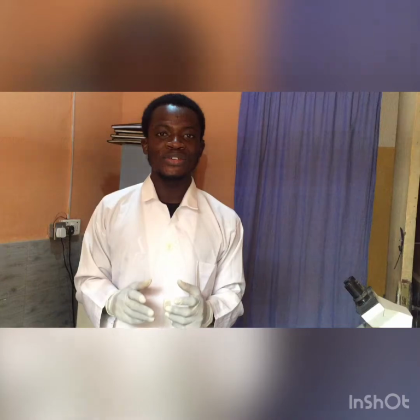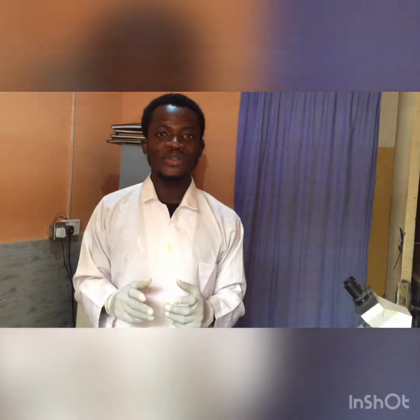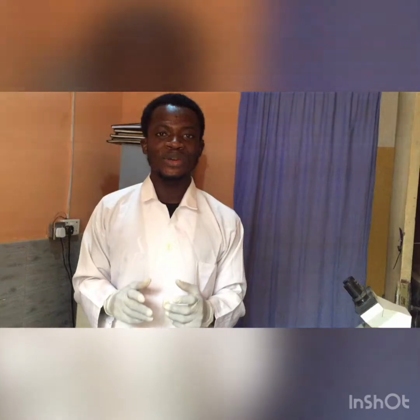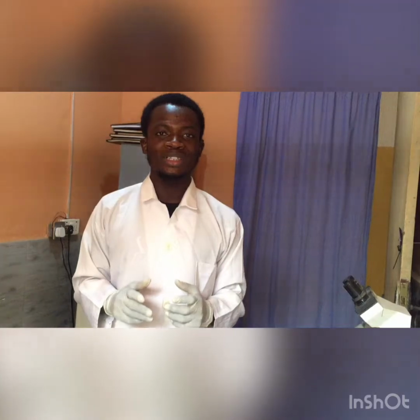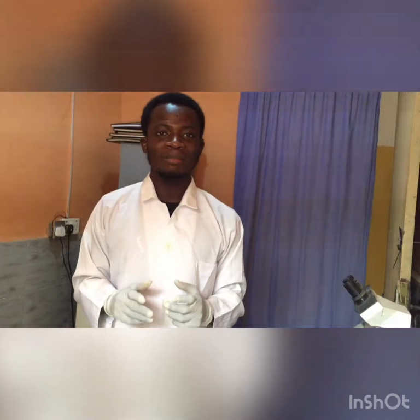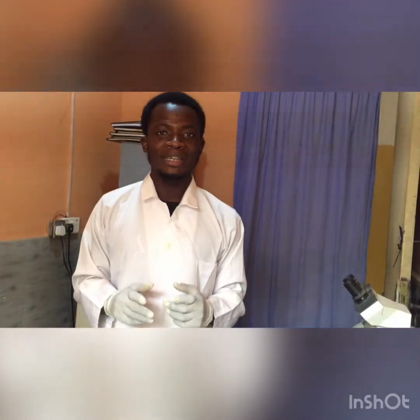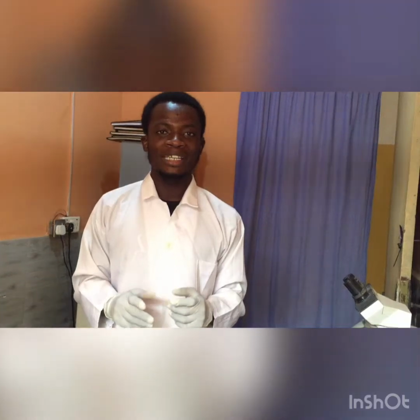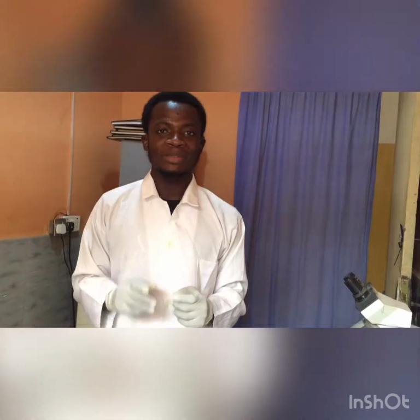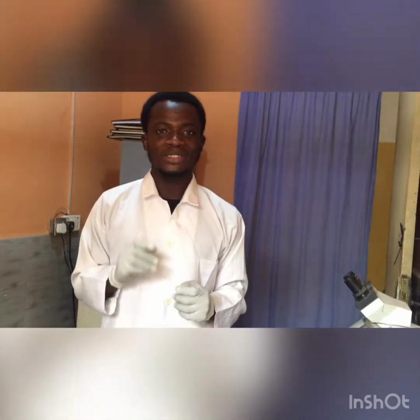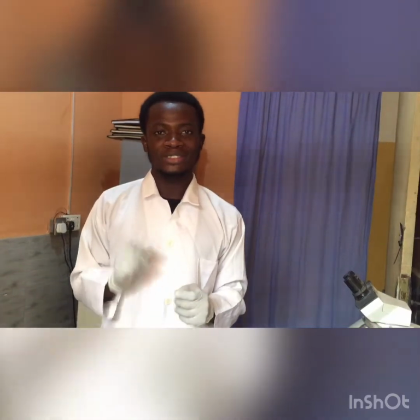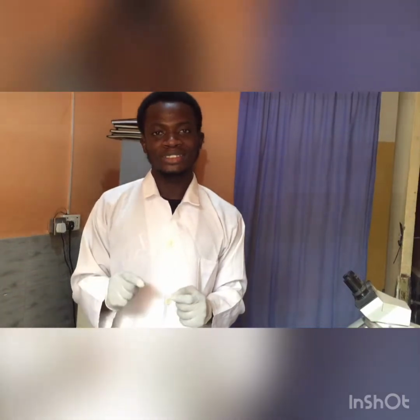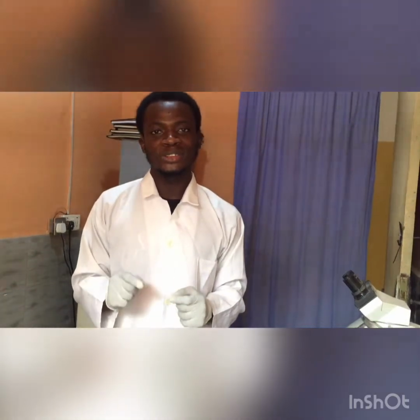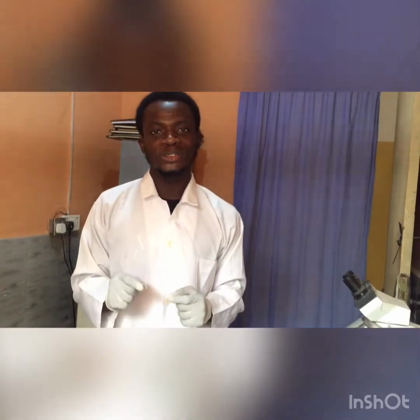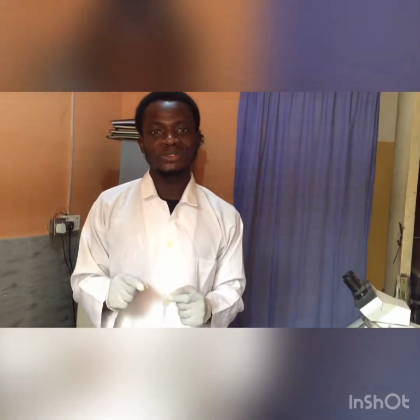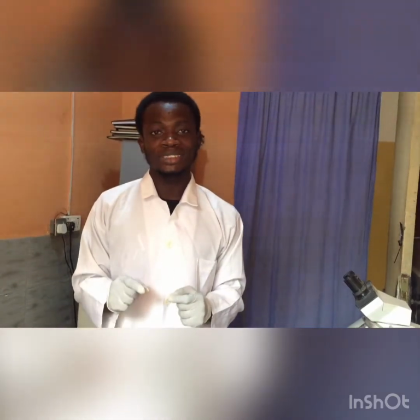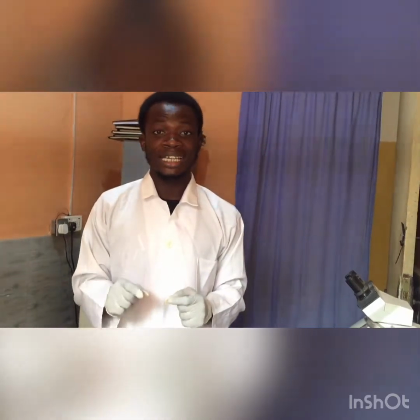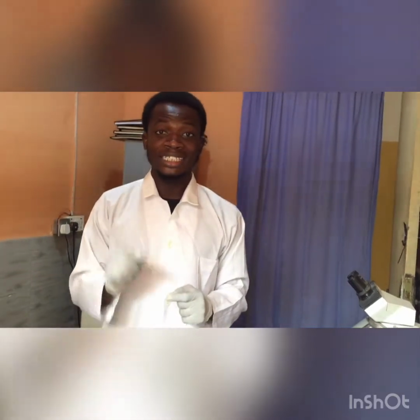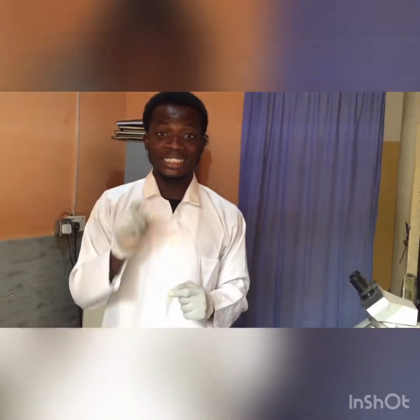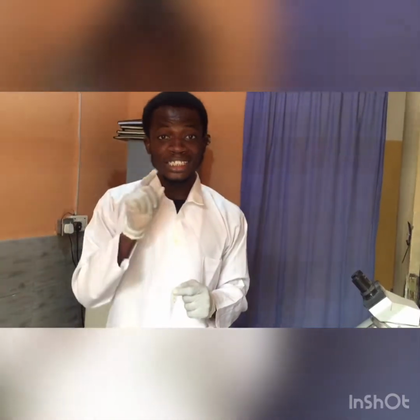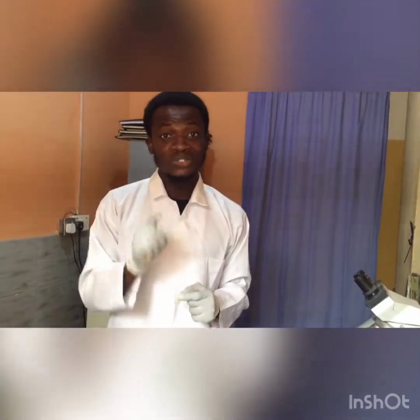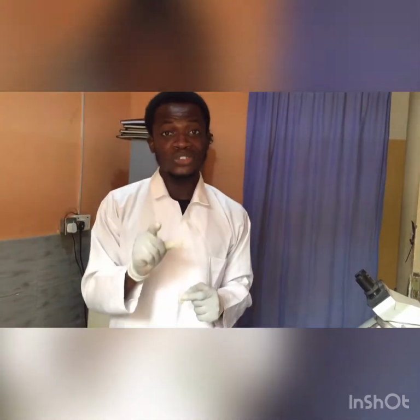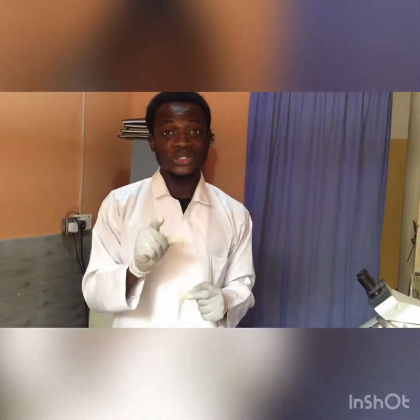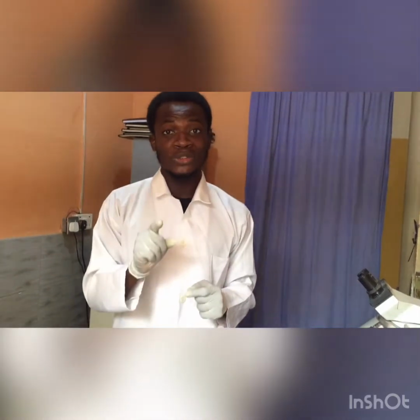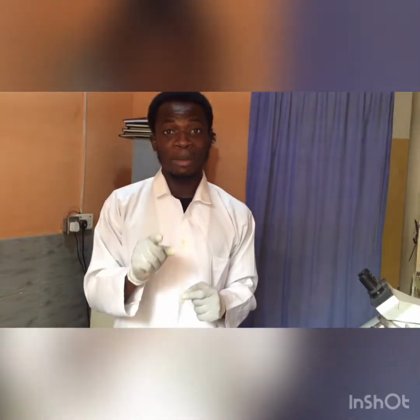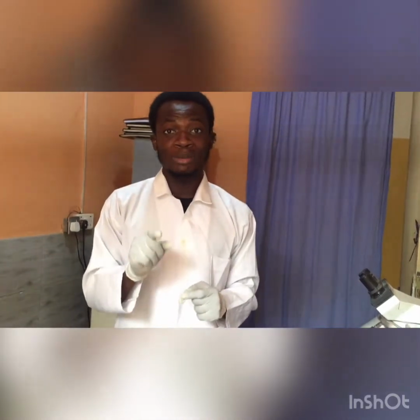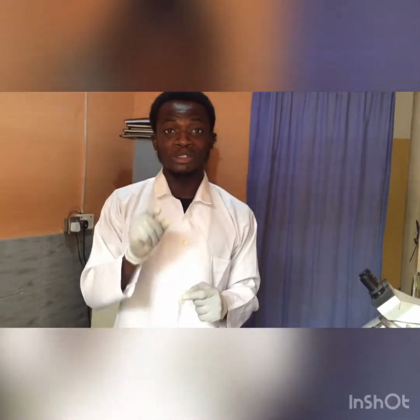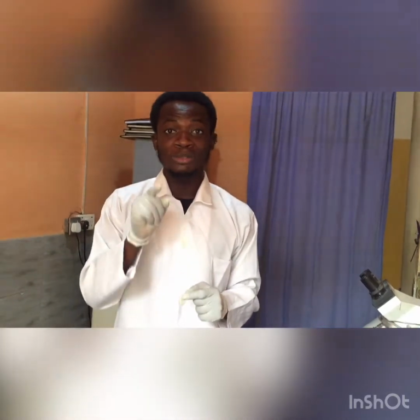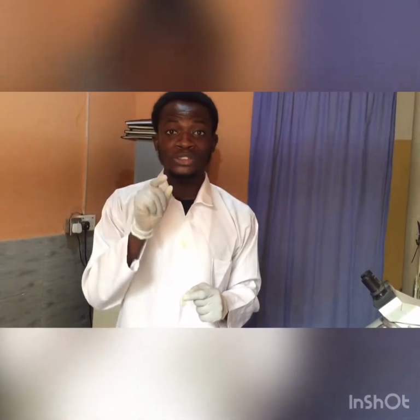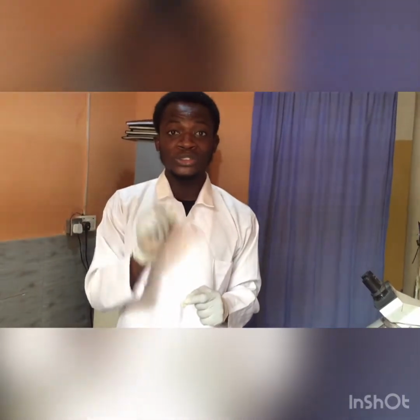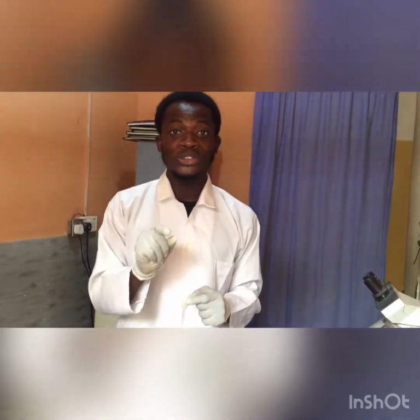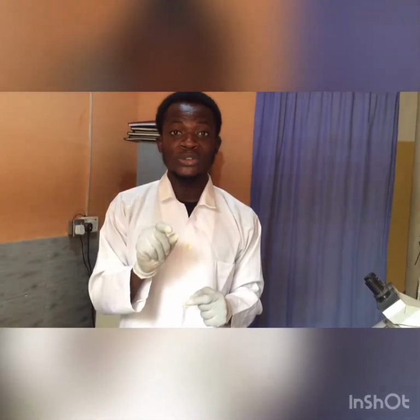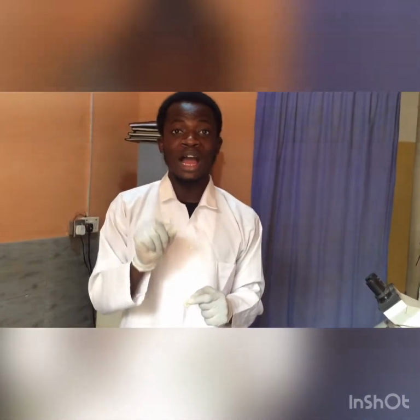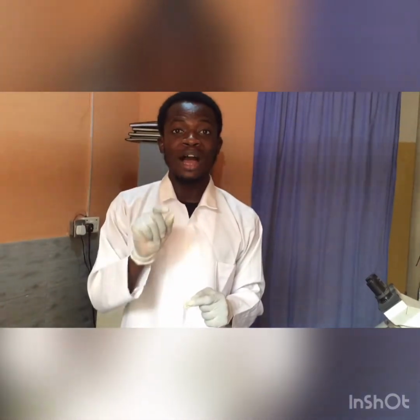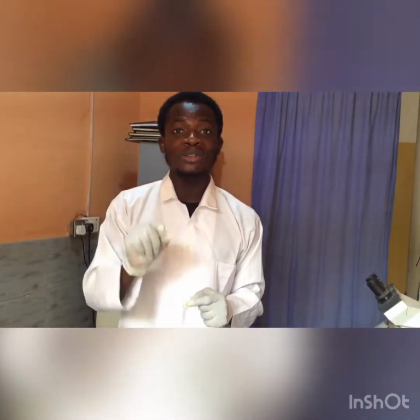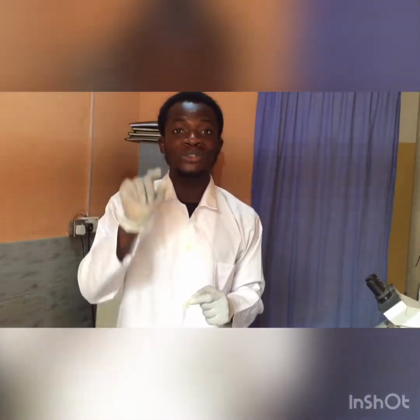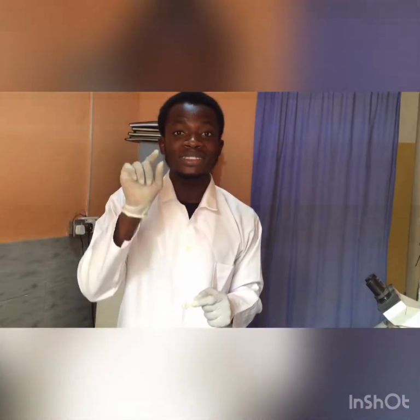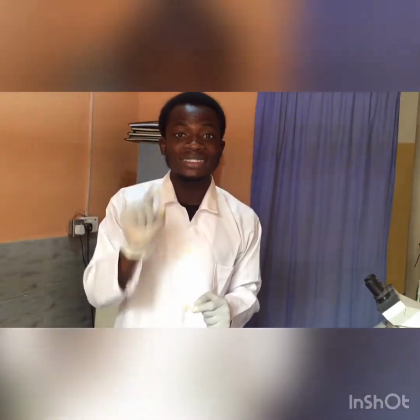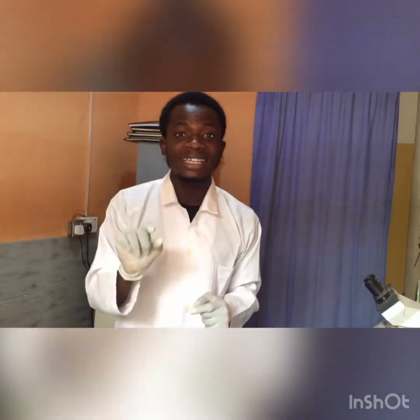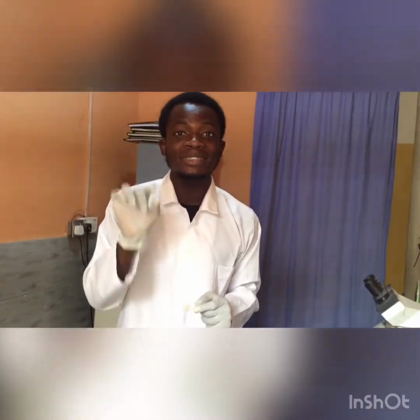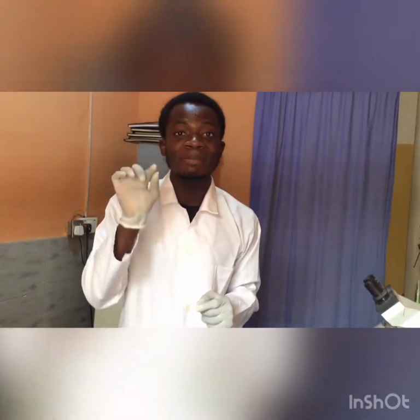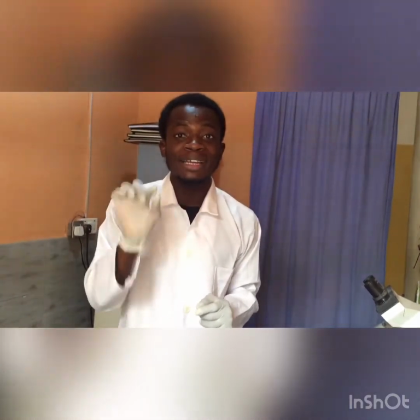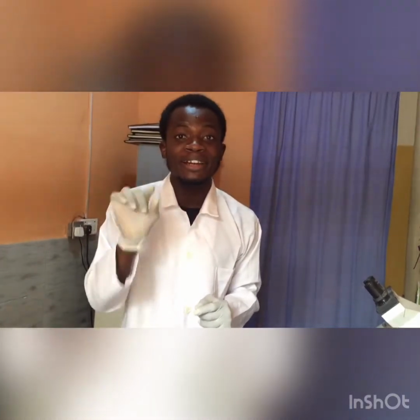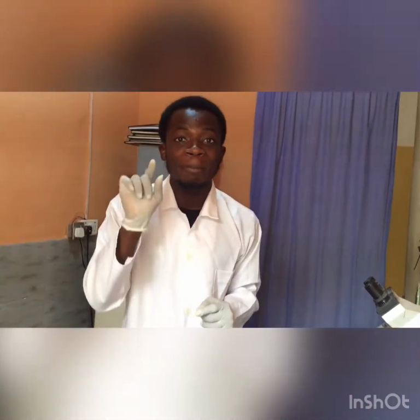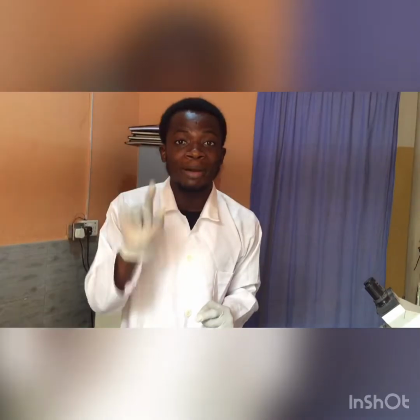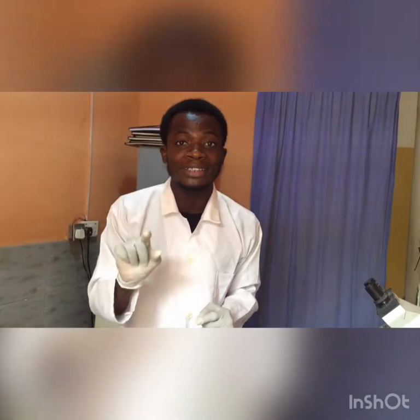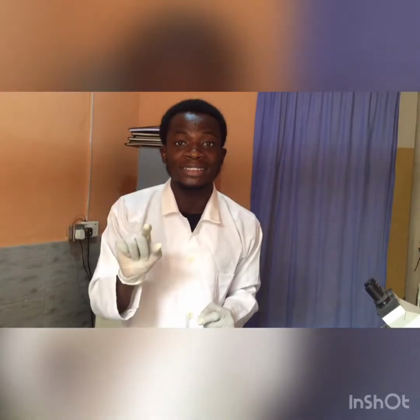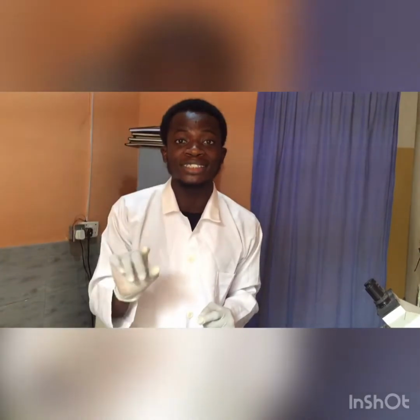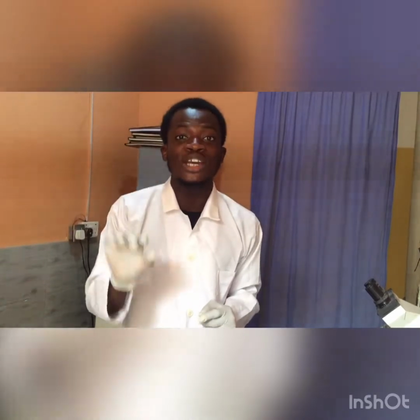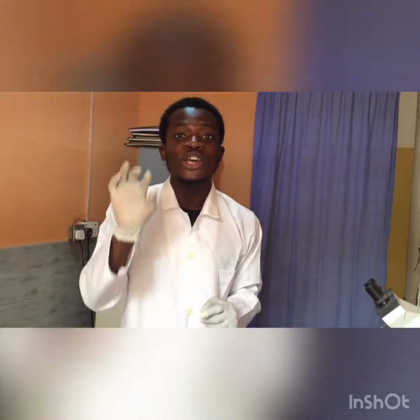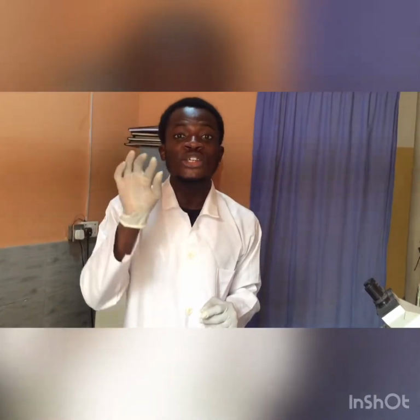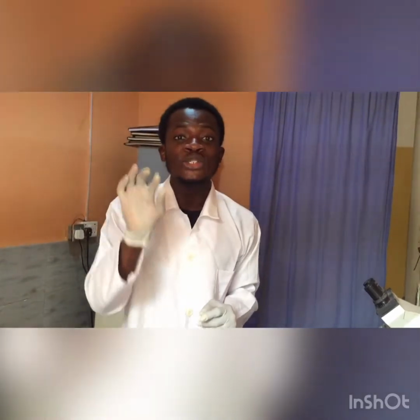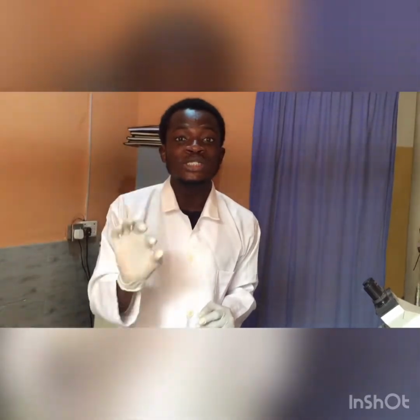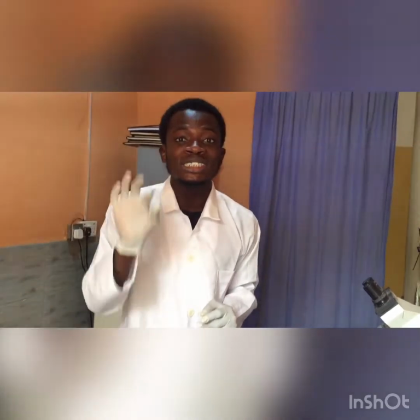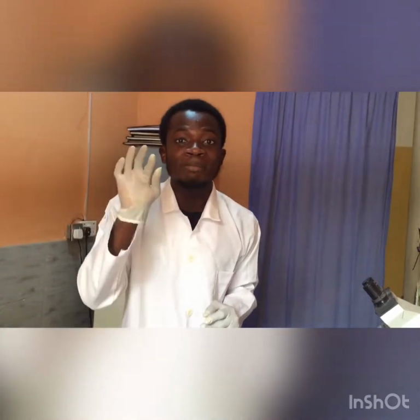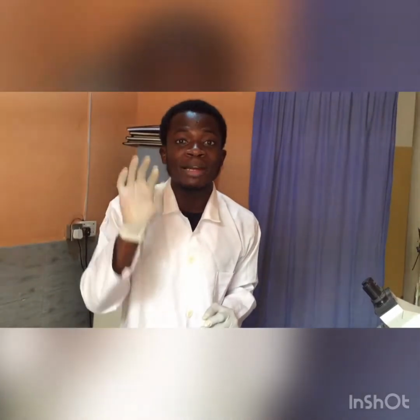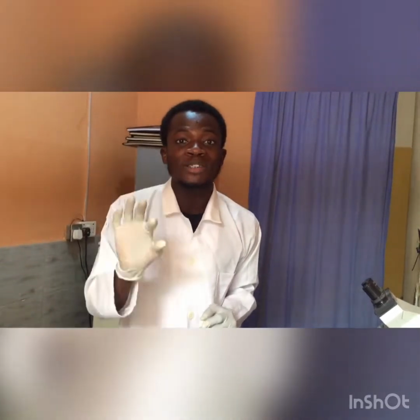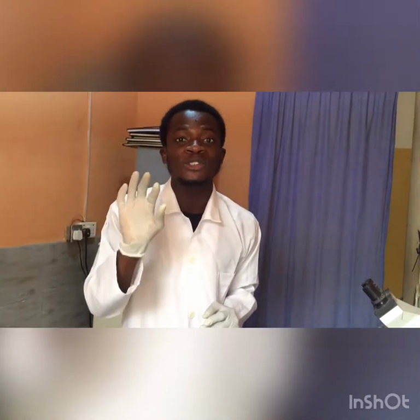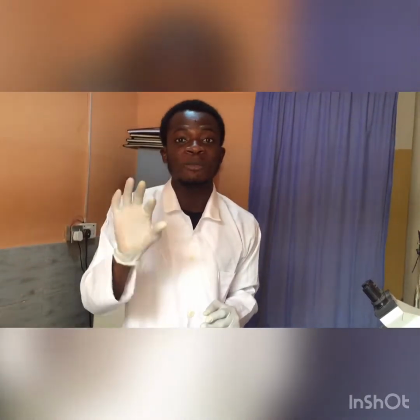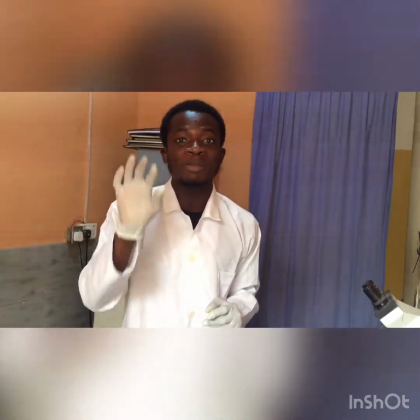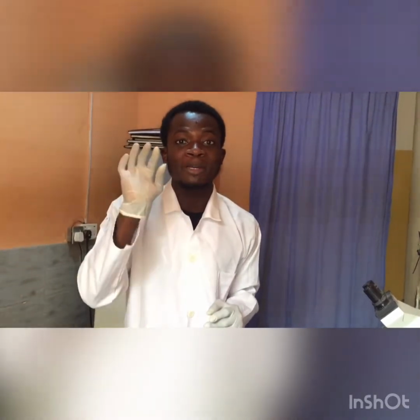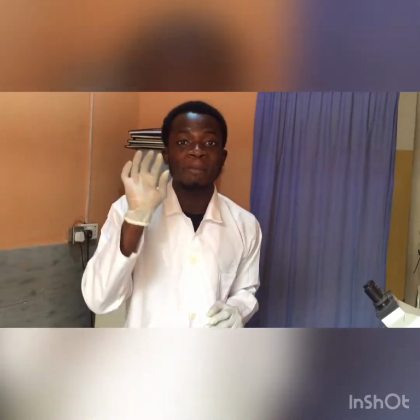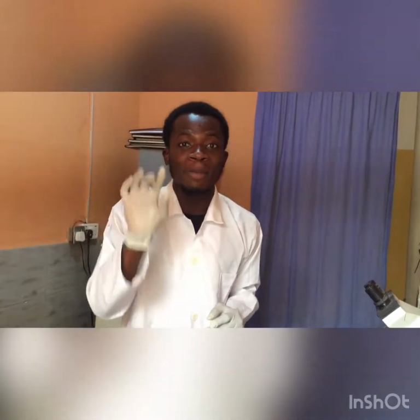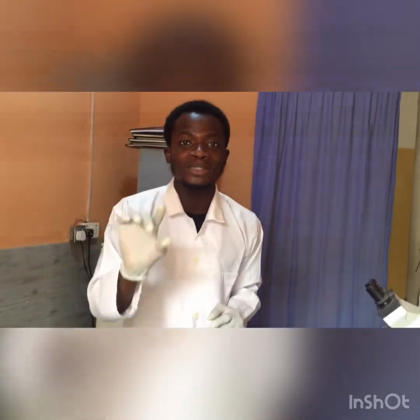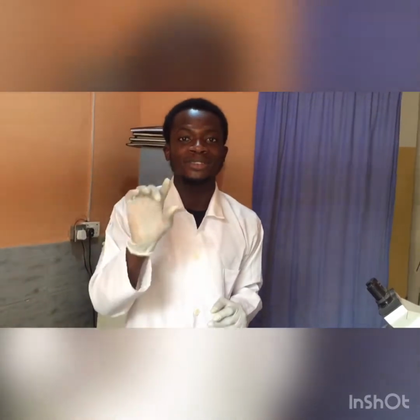Hello everyone, my name is Kristen Jones and in this video I'm going to be showing you how to detect malaria parasites using the microscopic method.